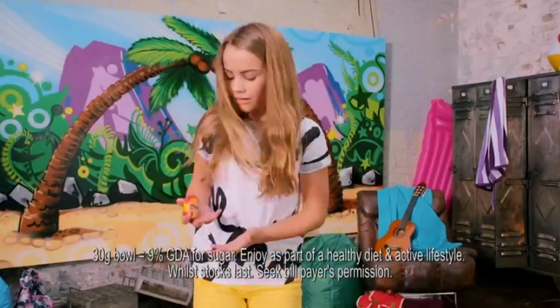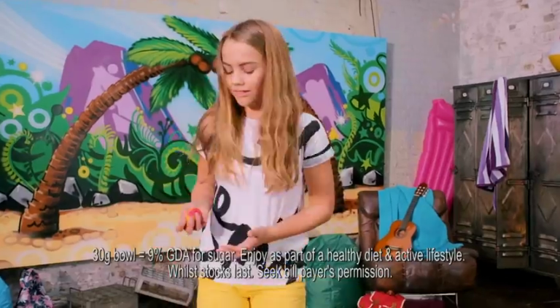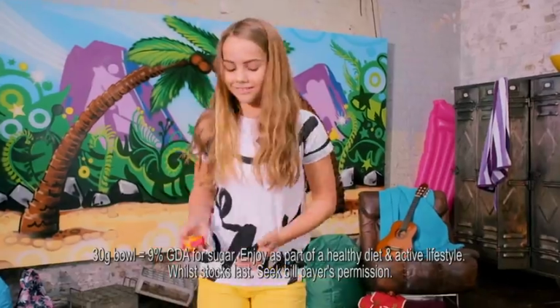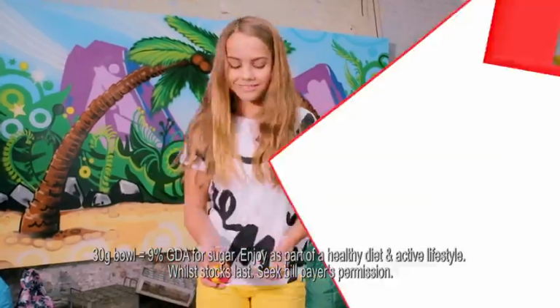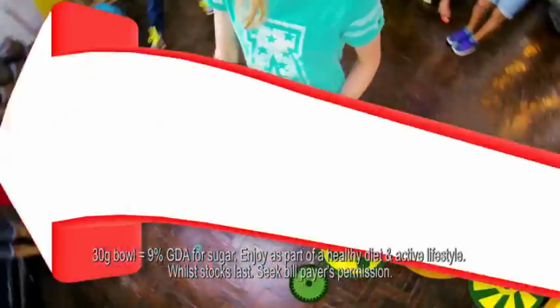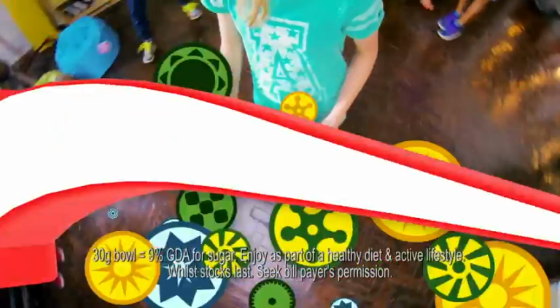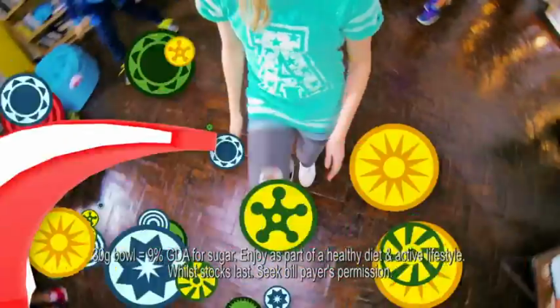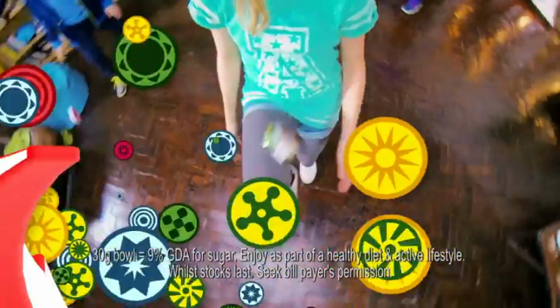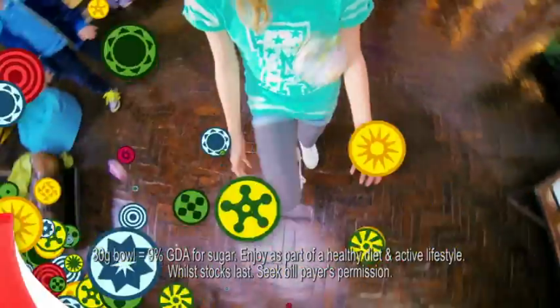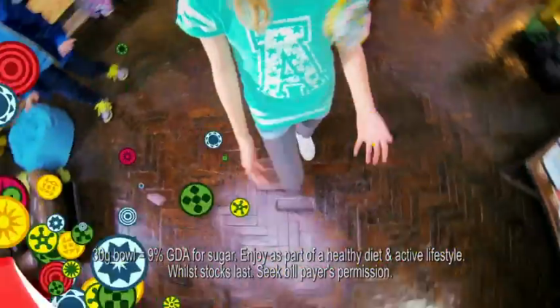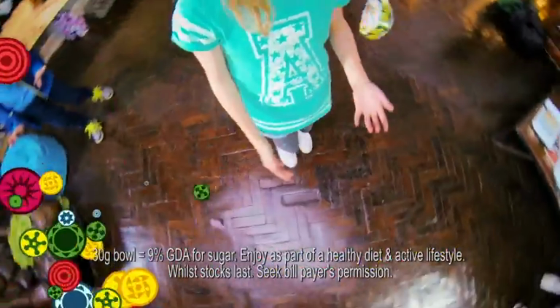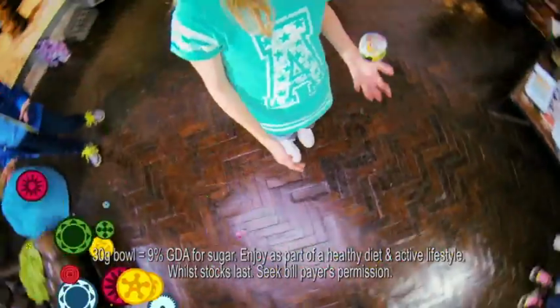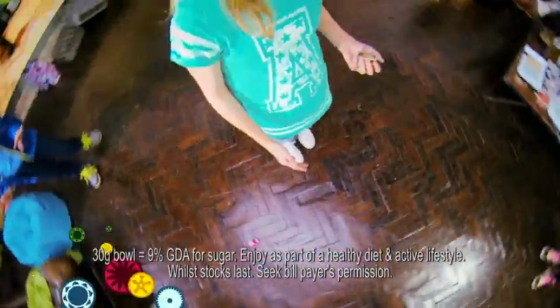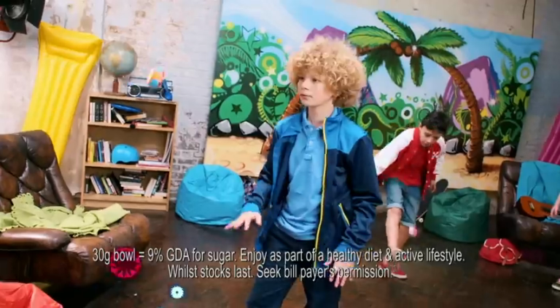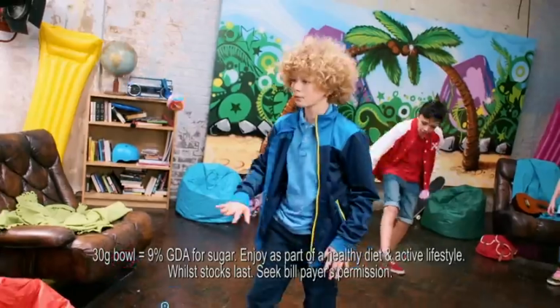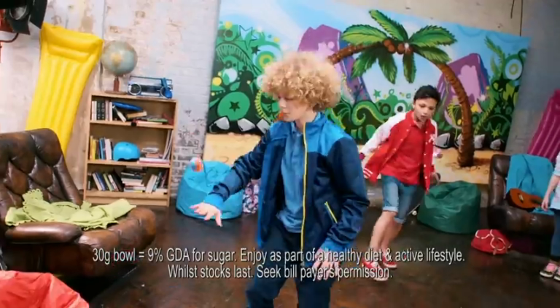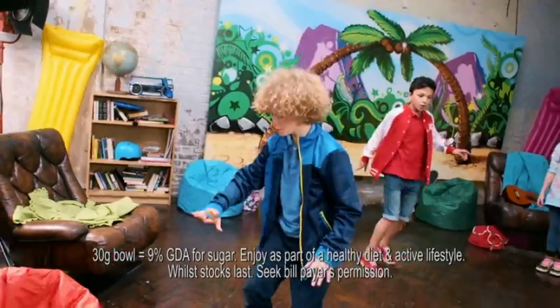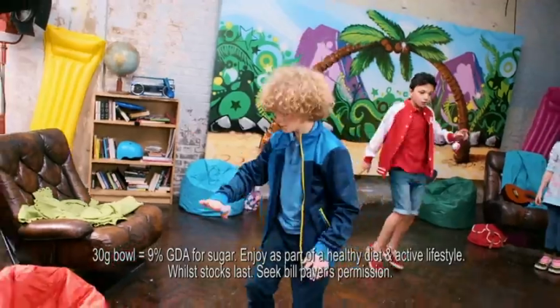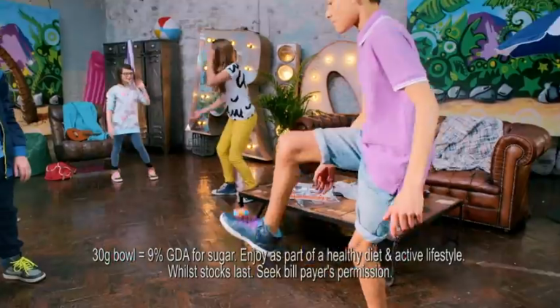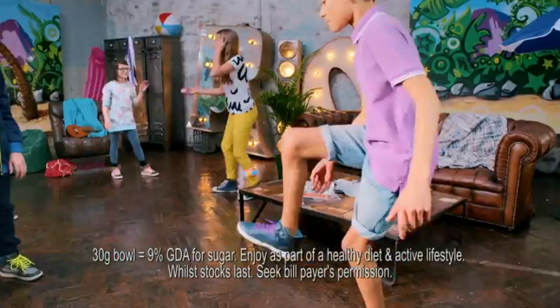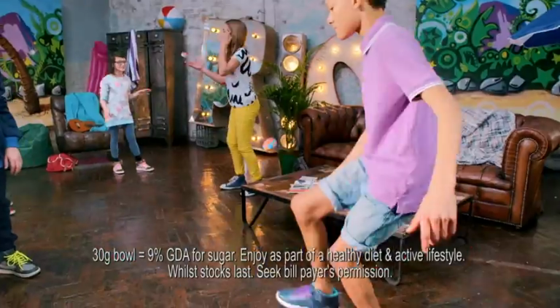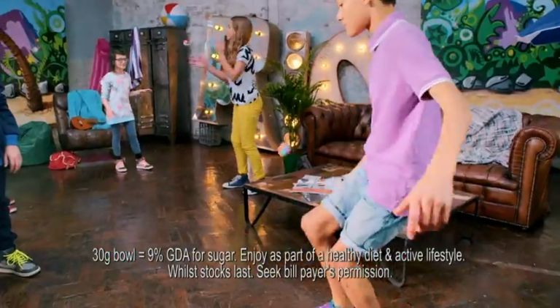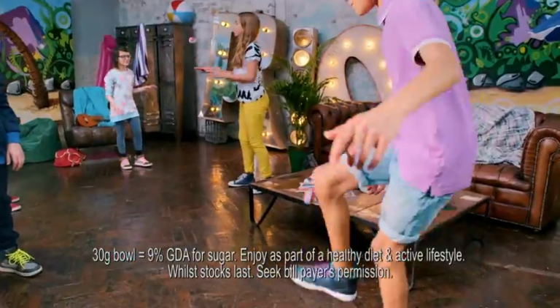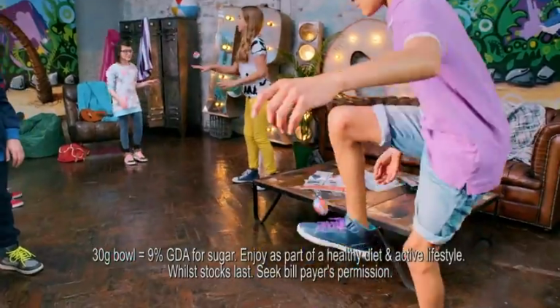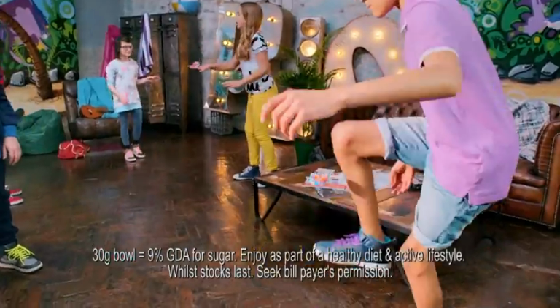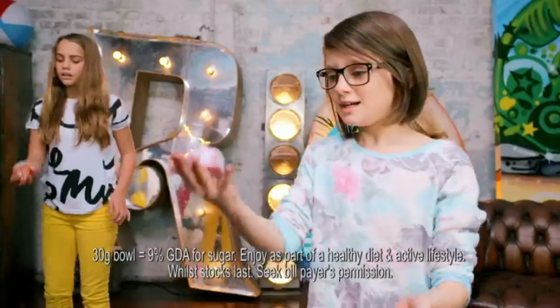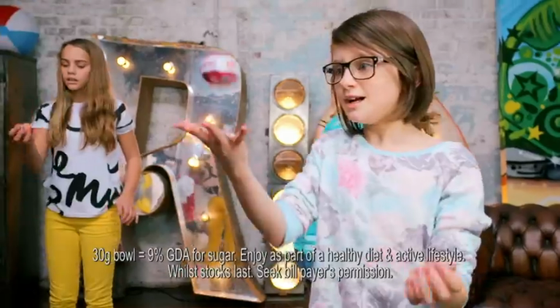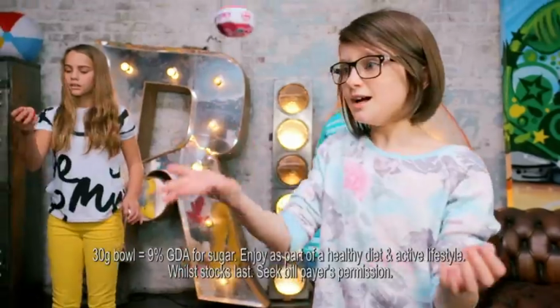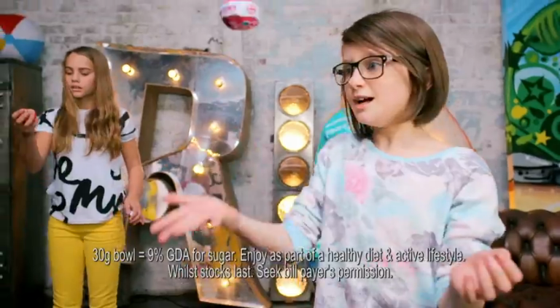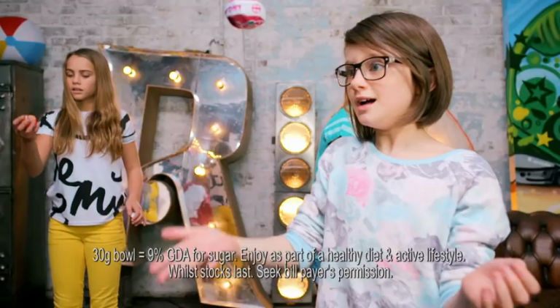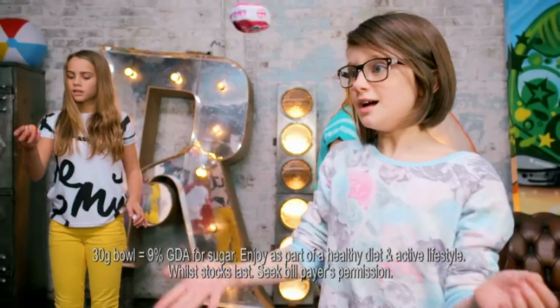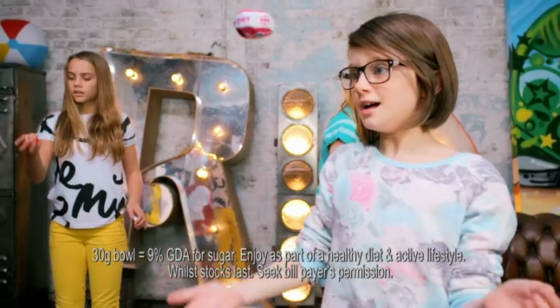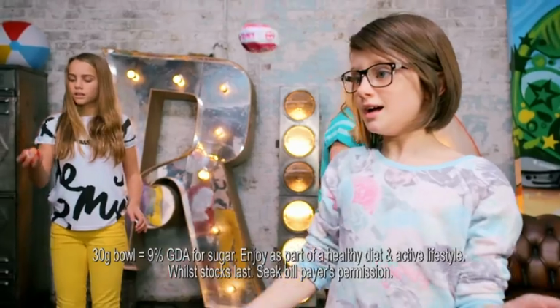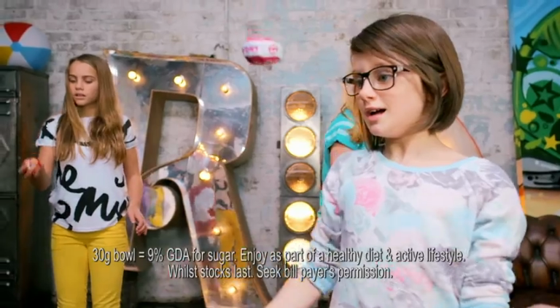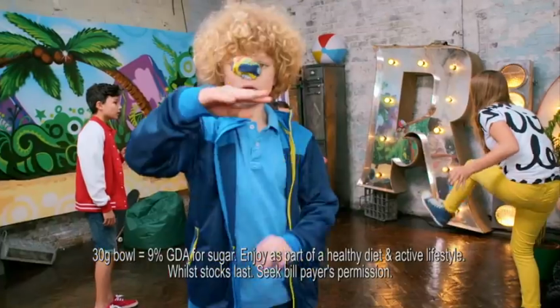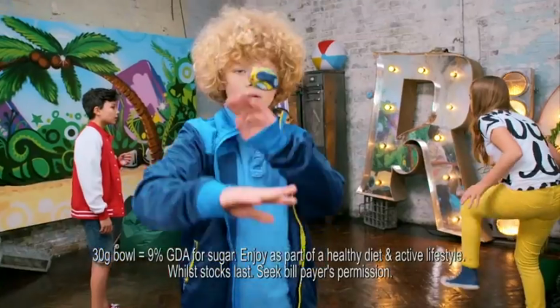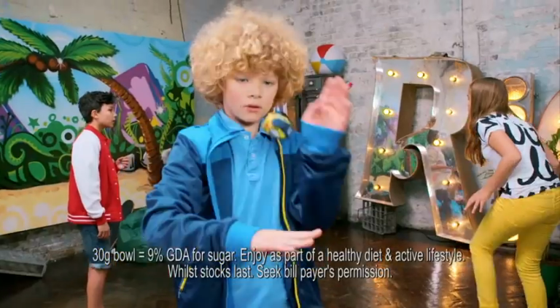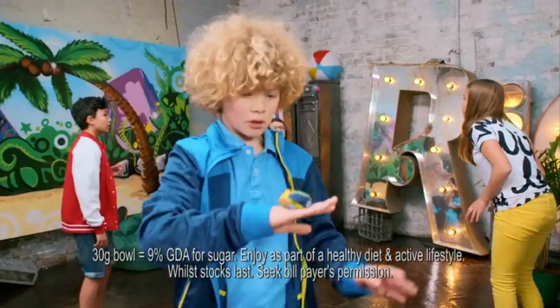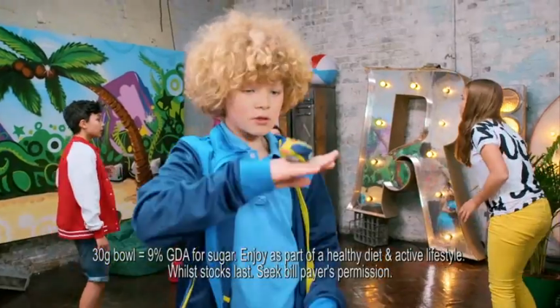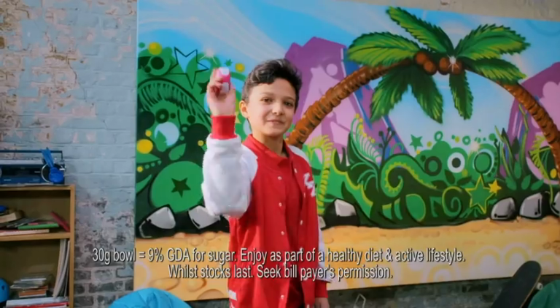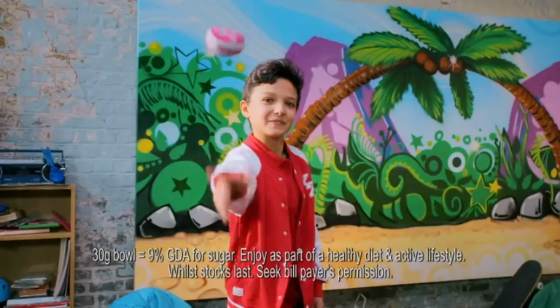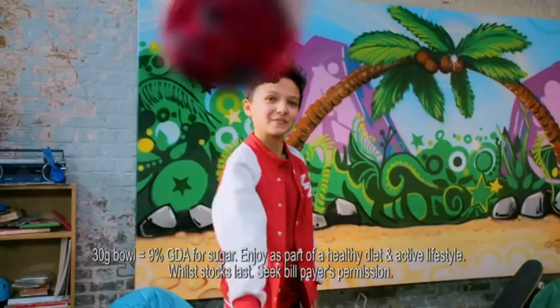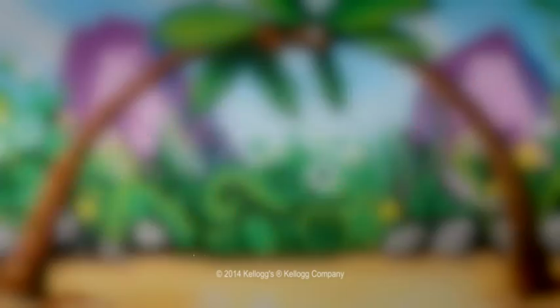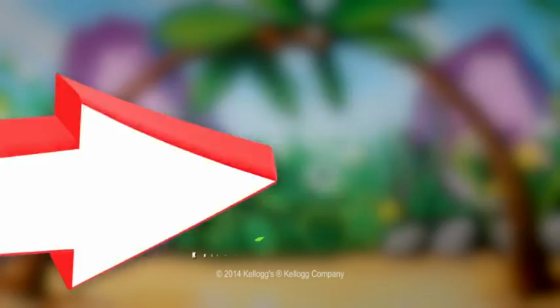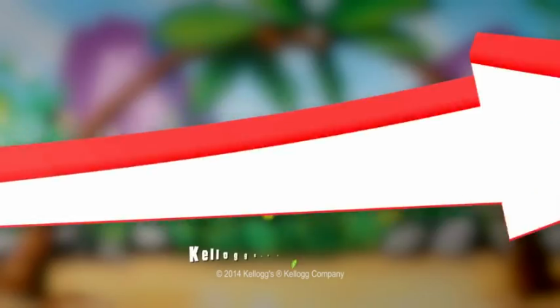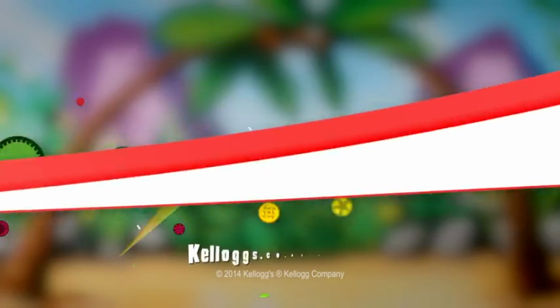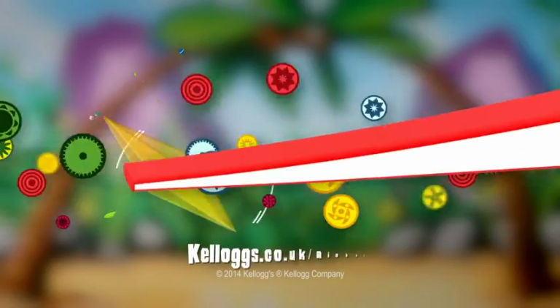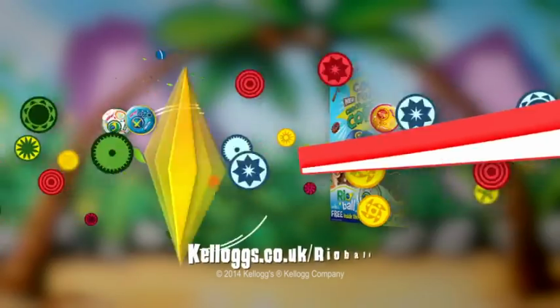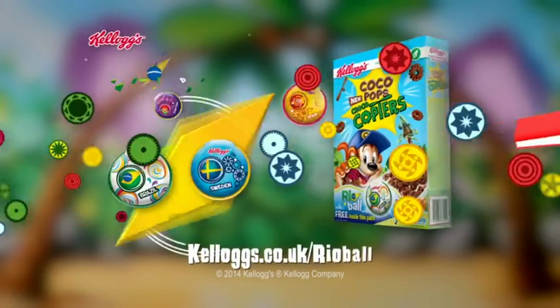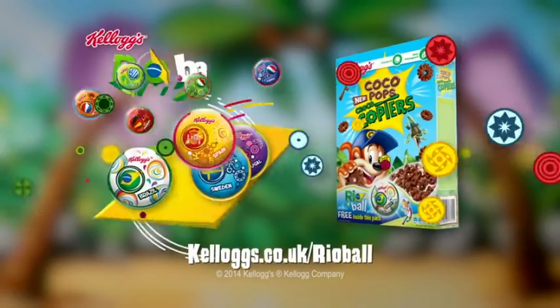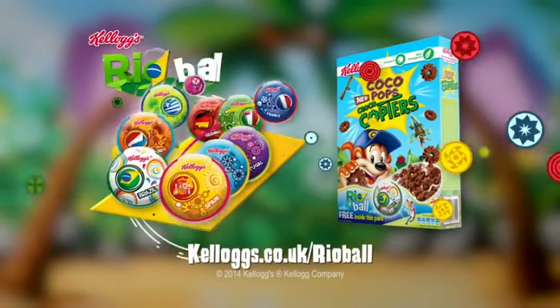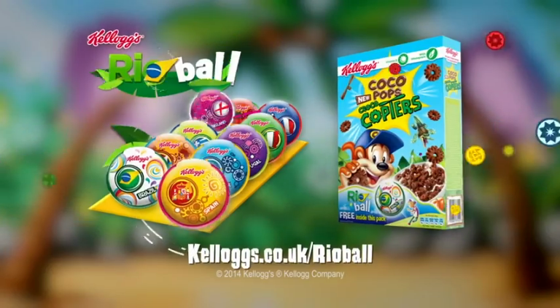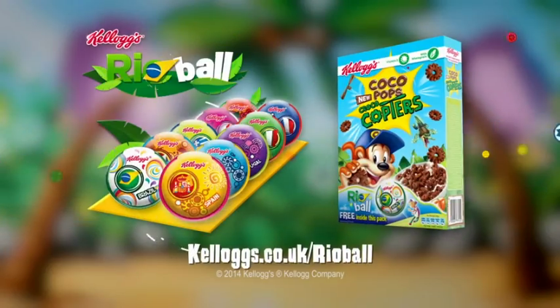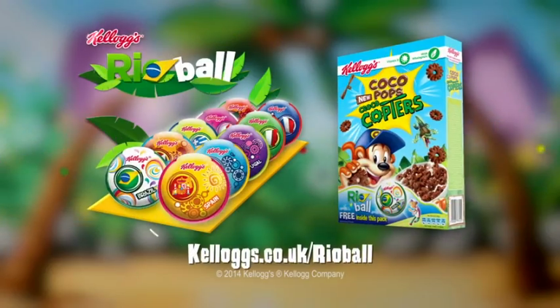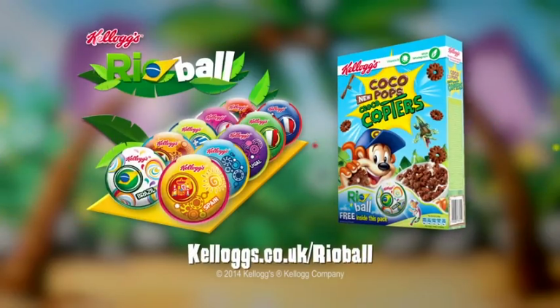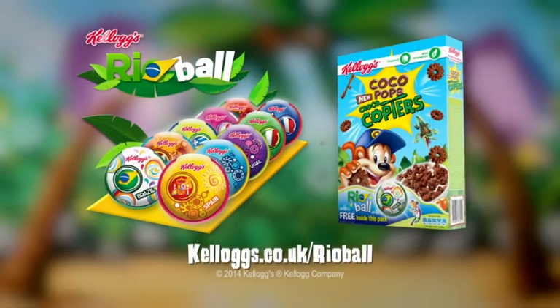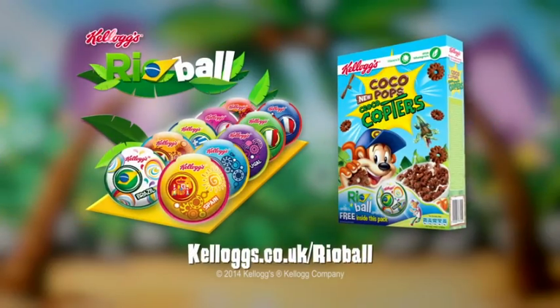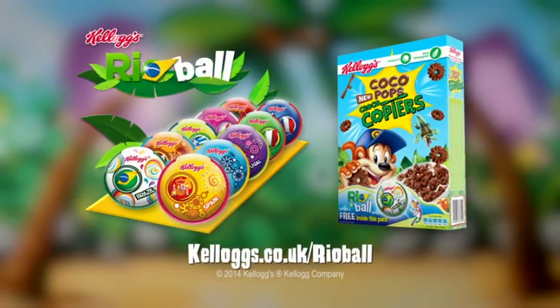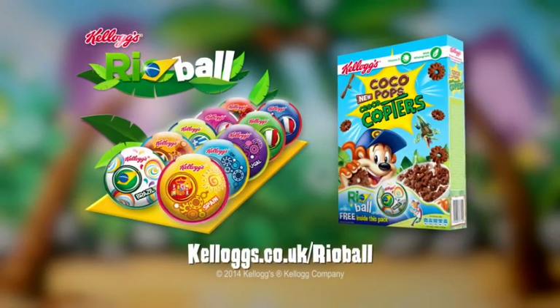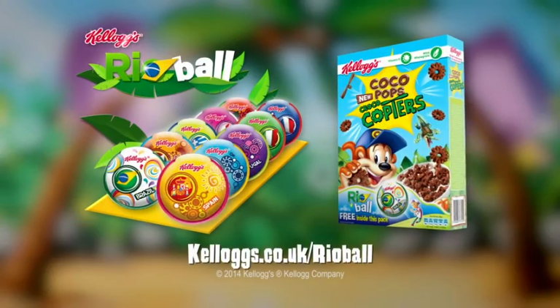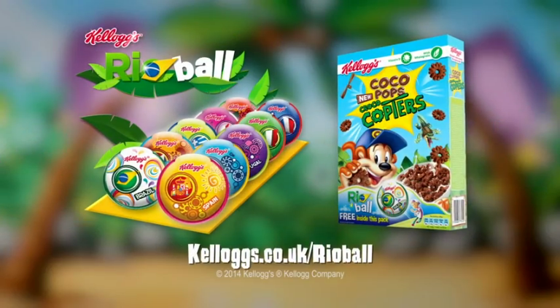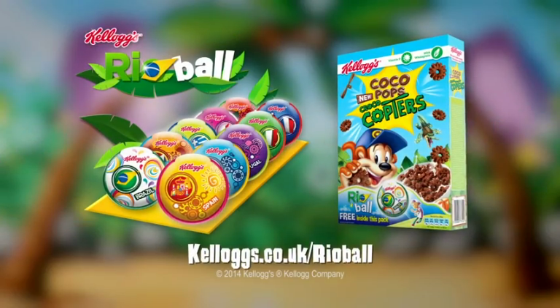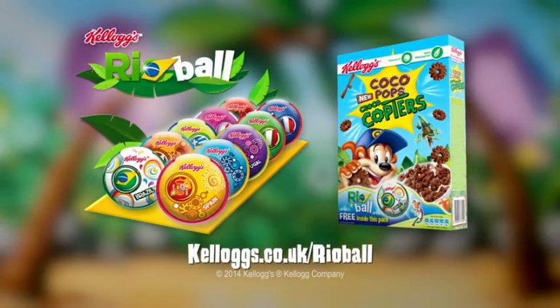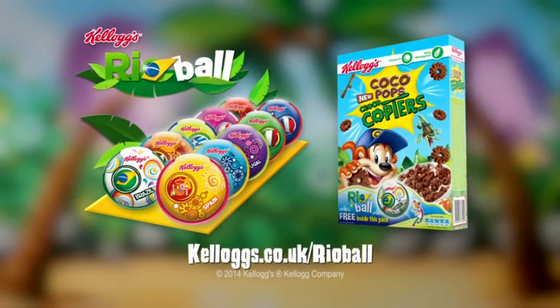Amazing! Collect rearballs in special packs of Kellogg's cereals and see more at kelloggs.co.uk/rearball.